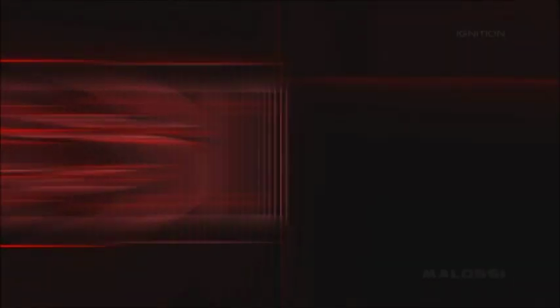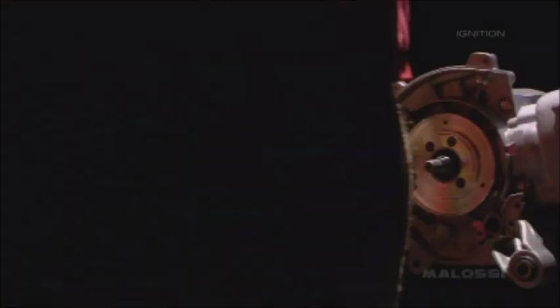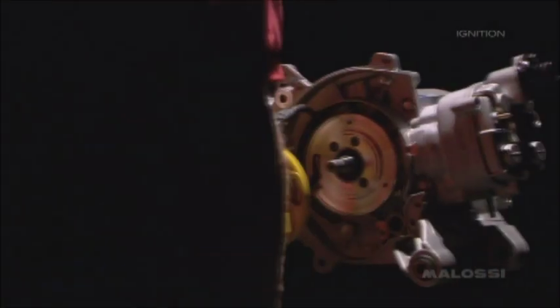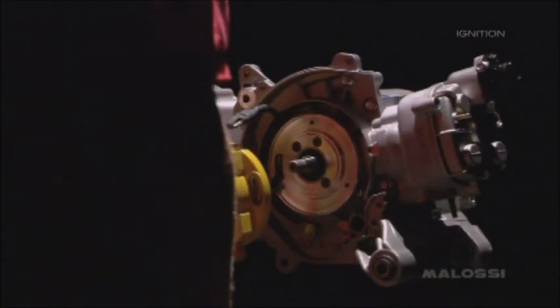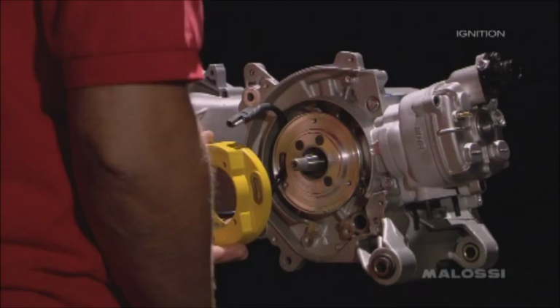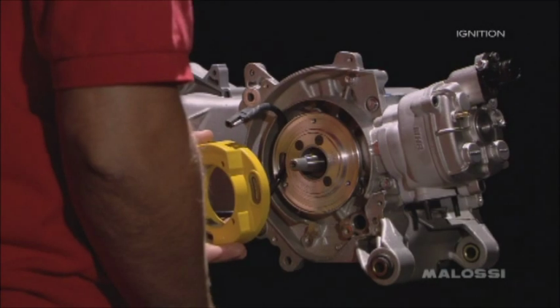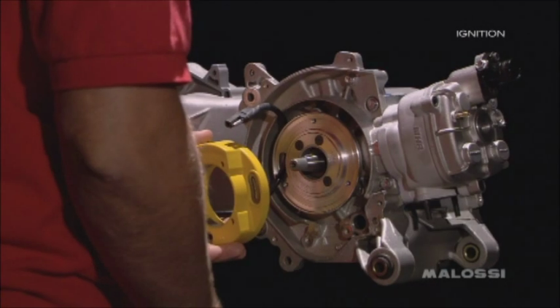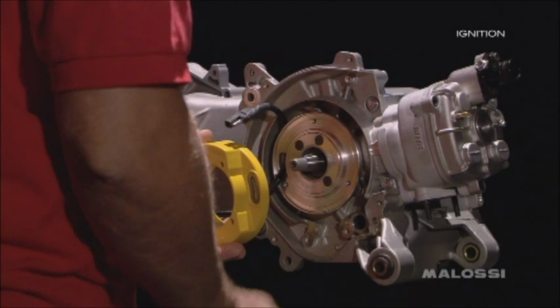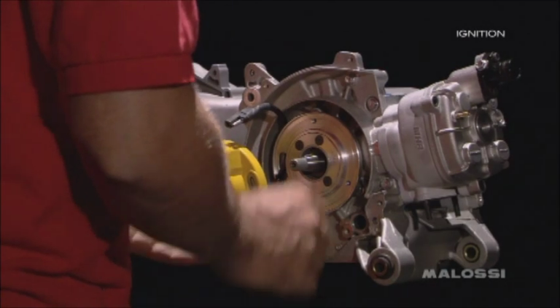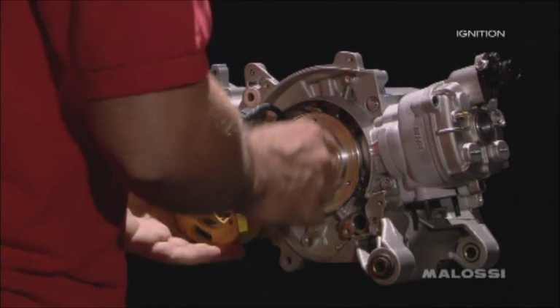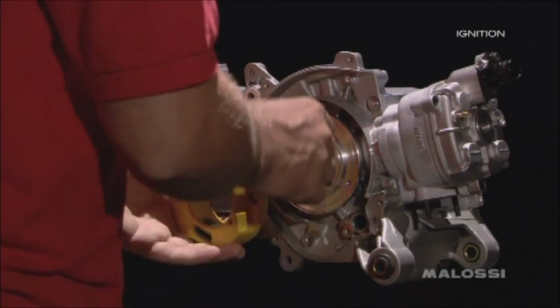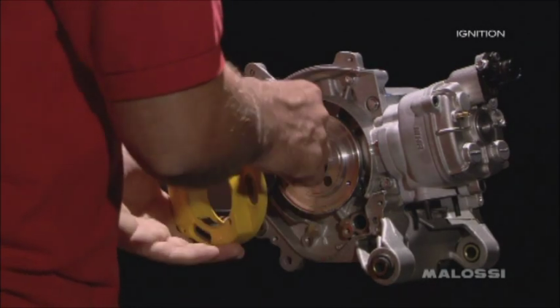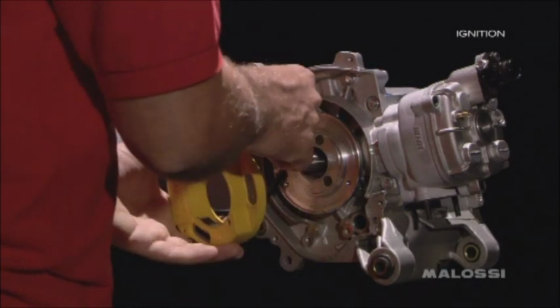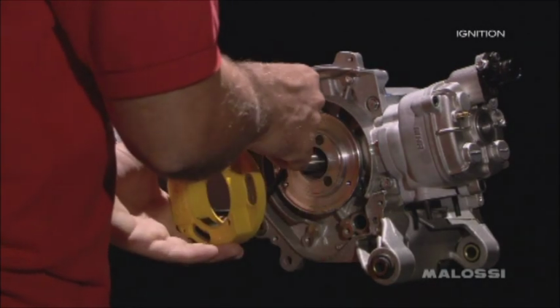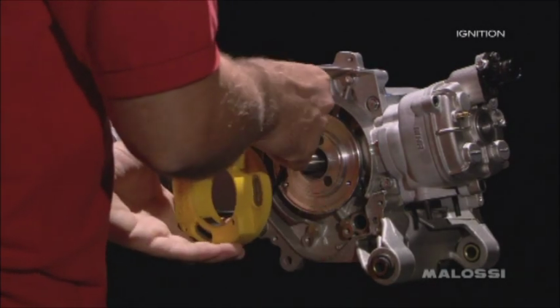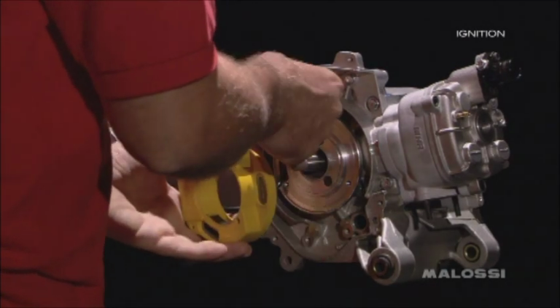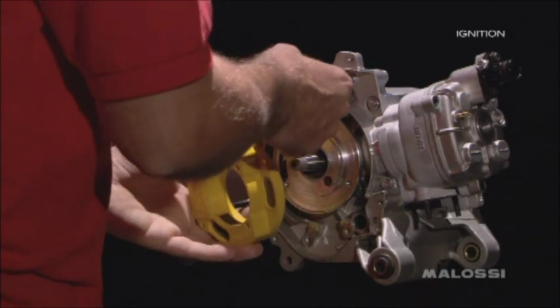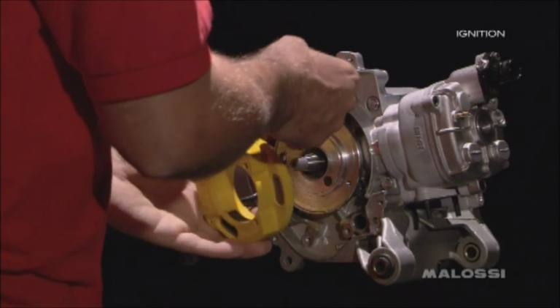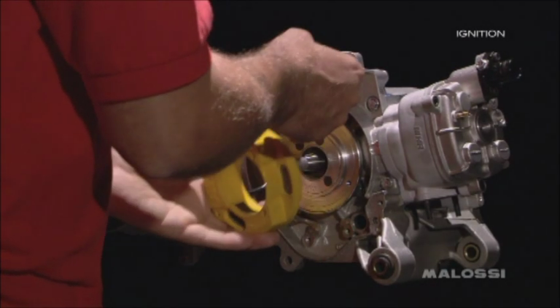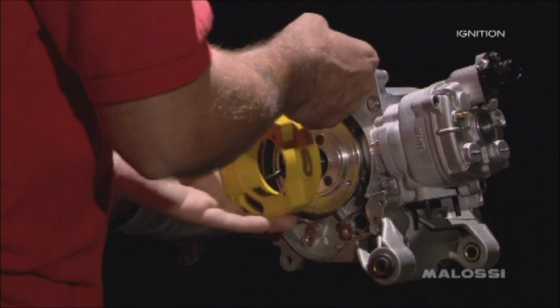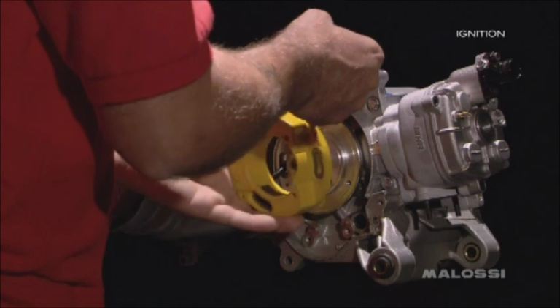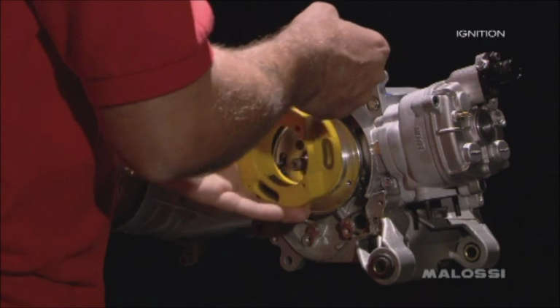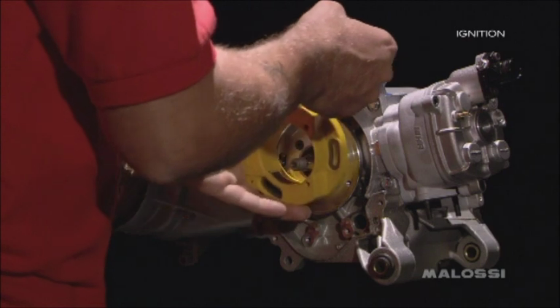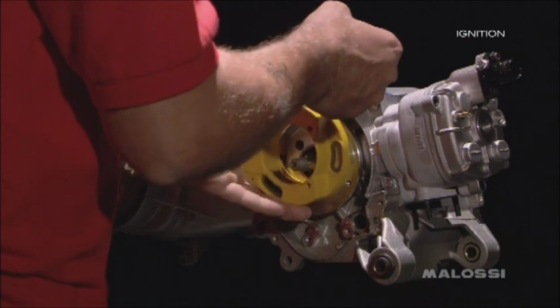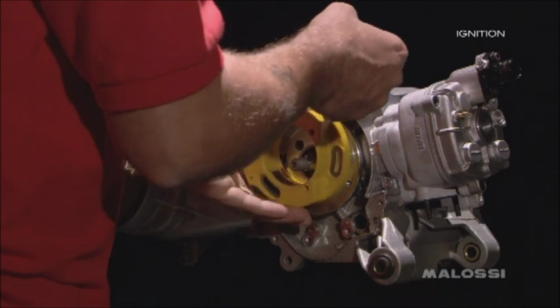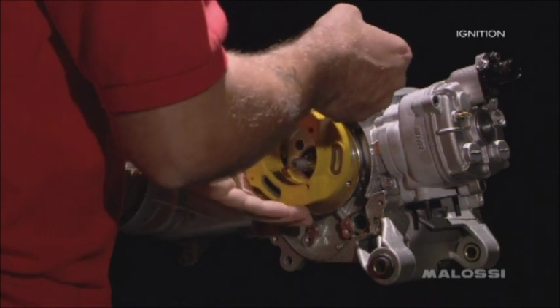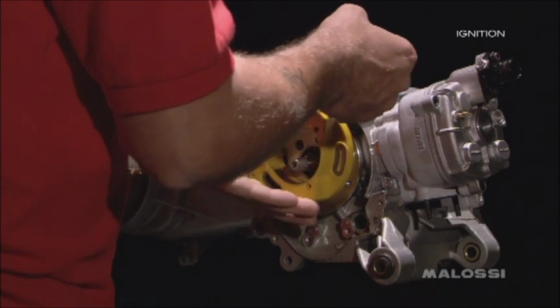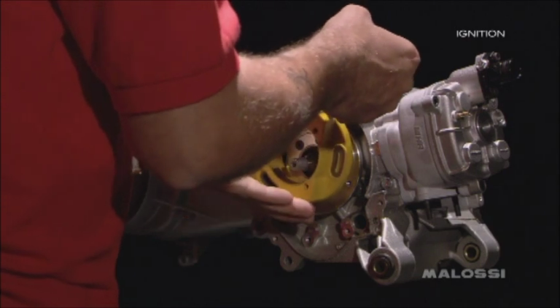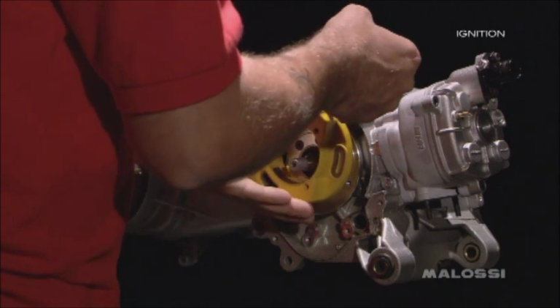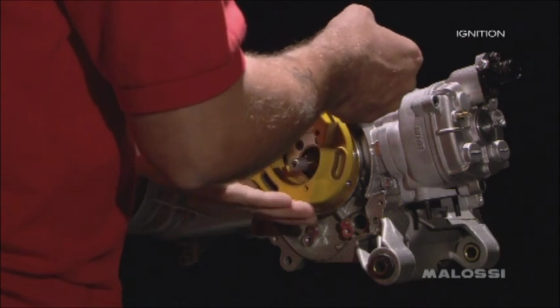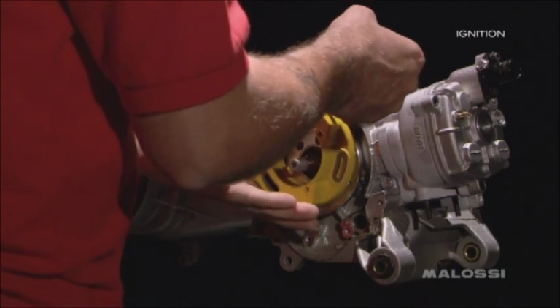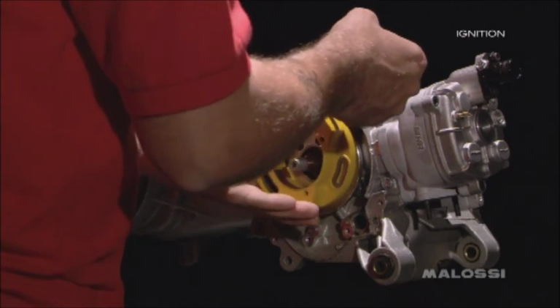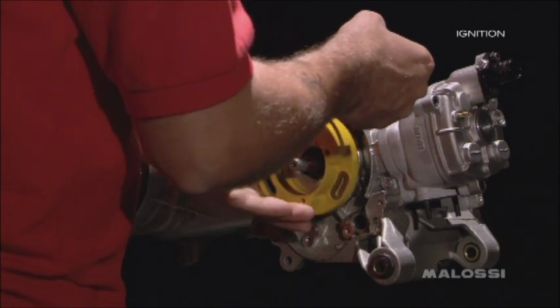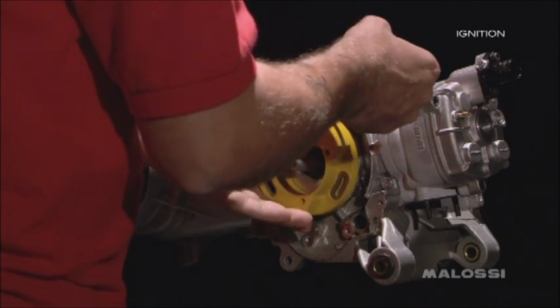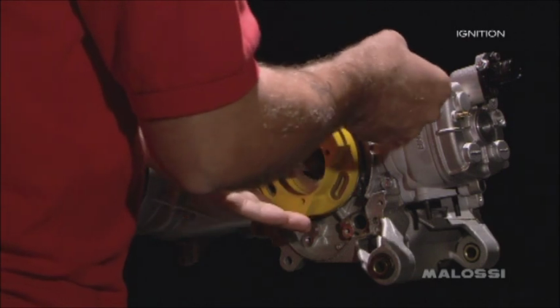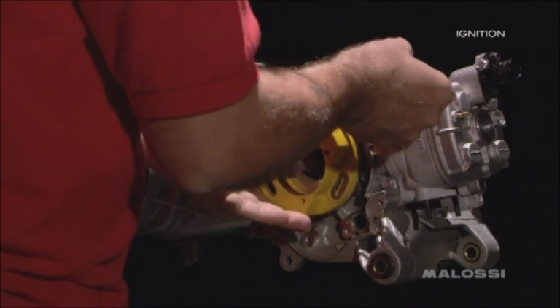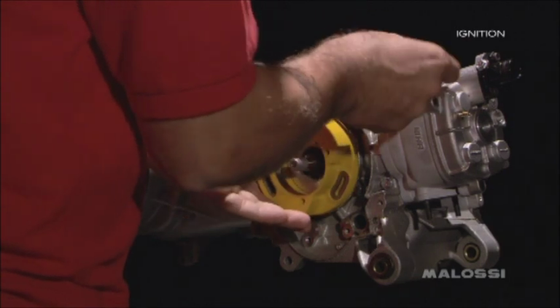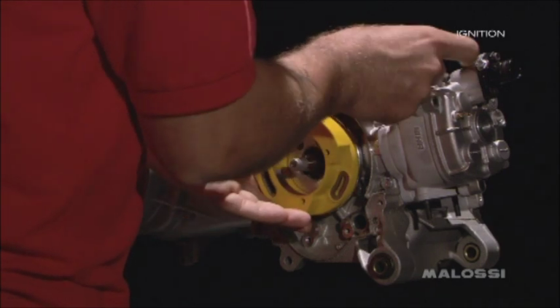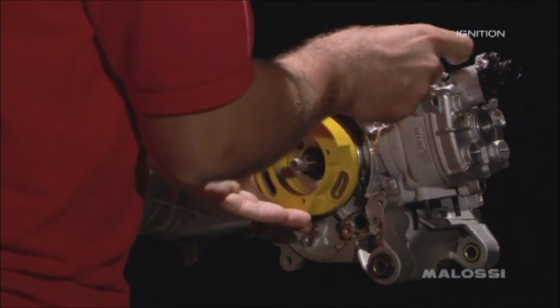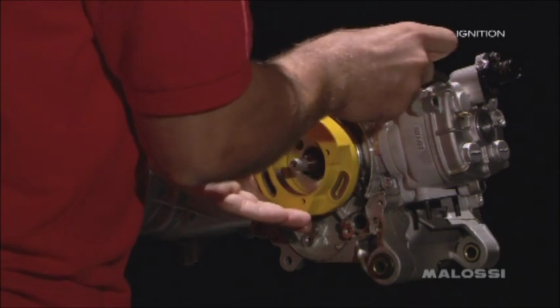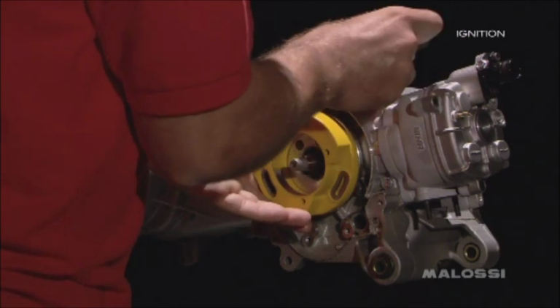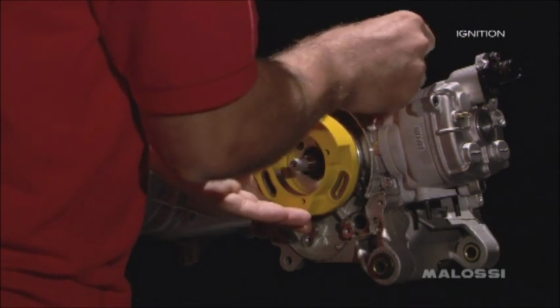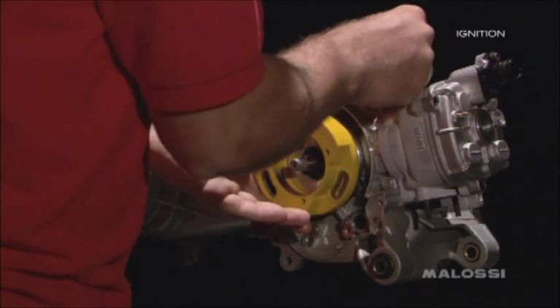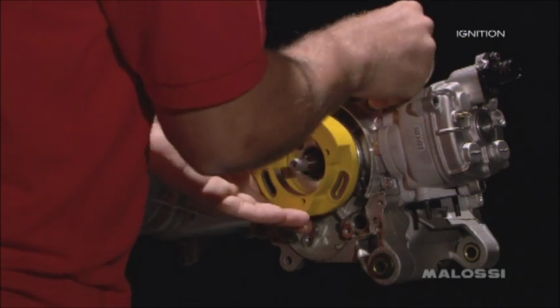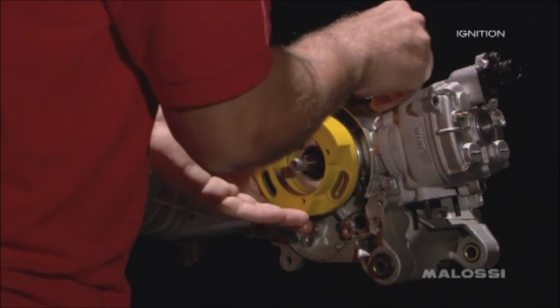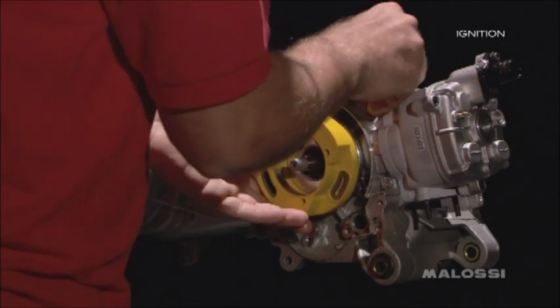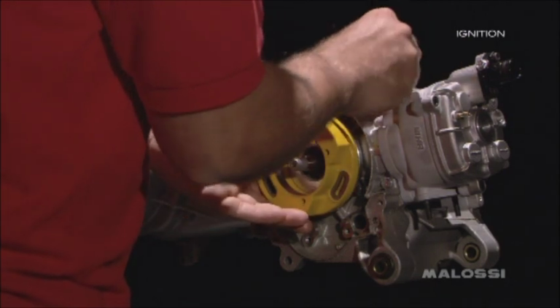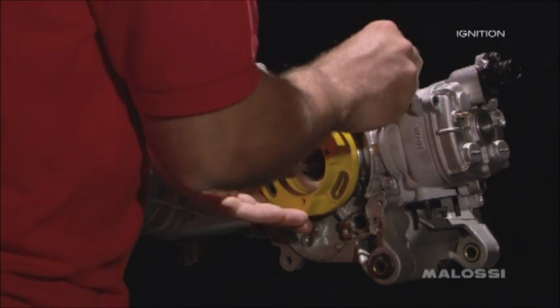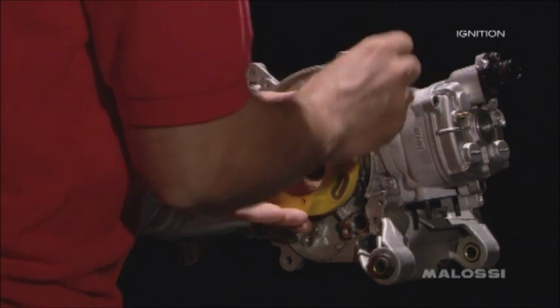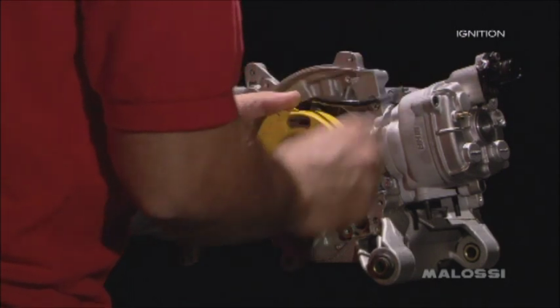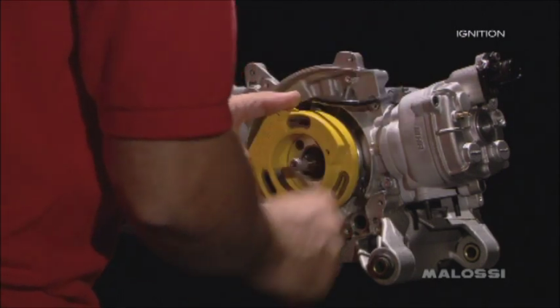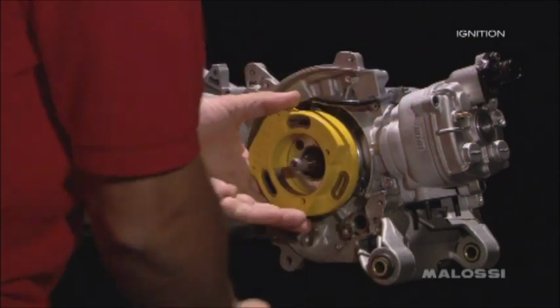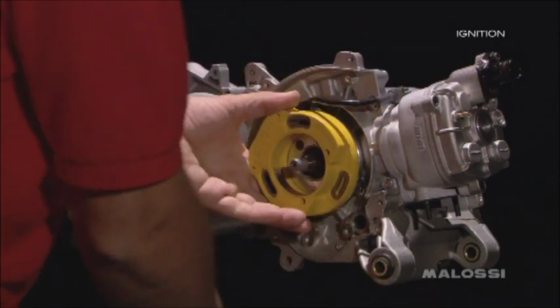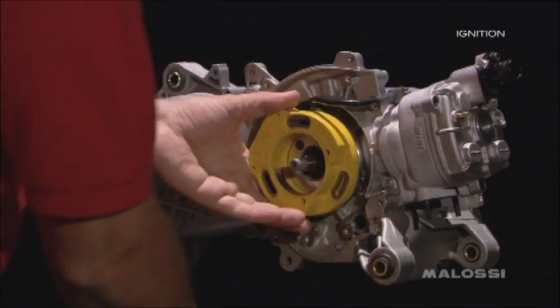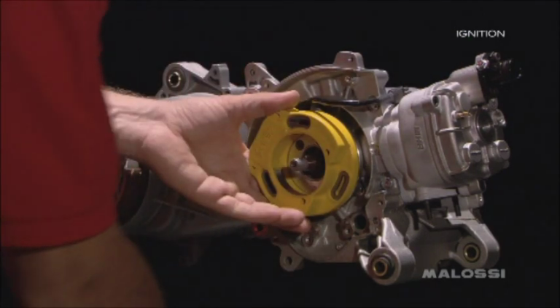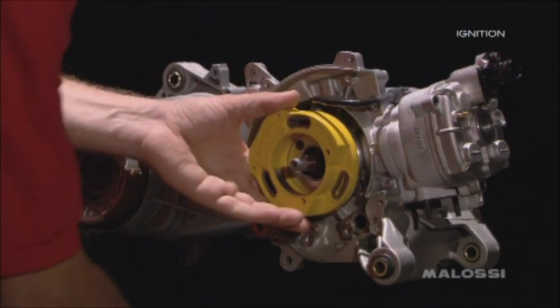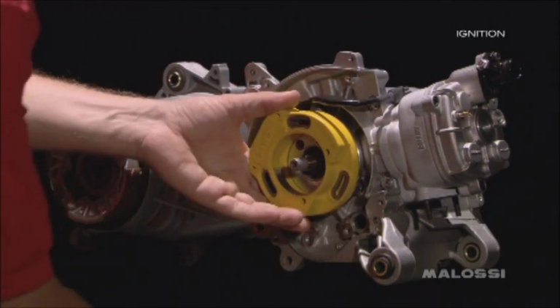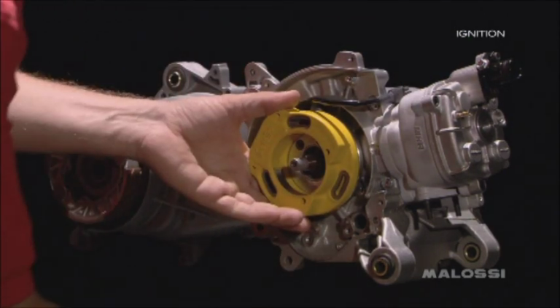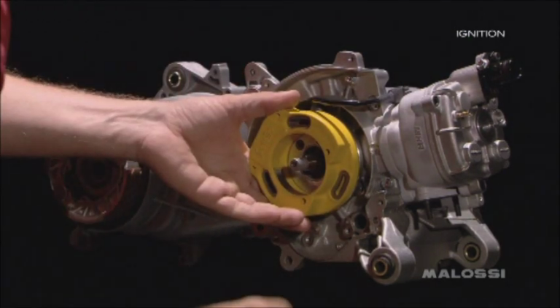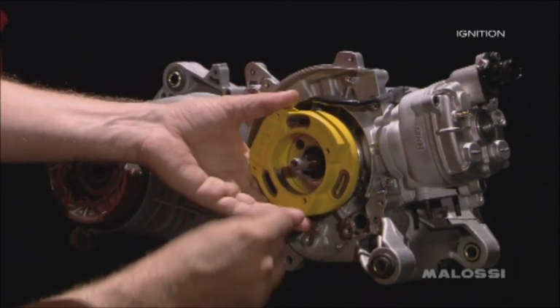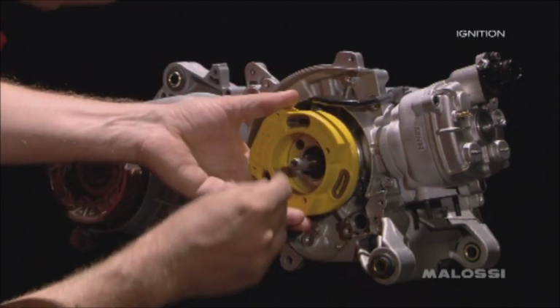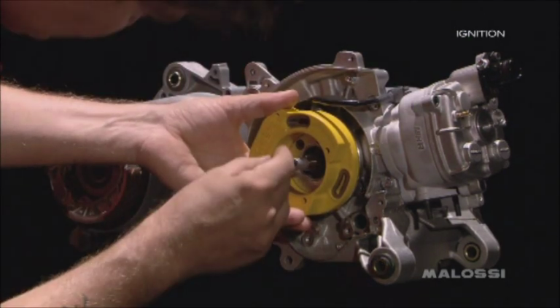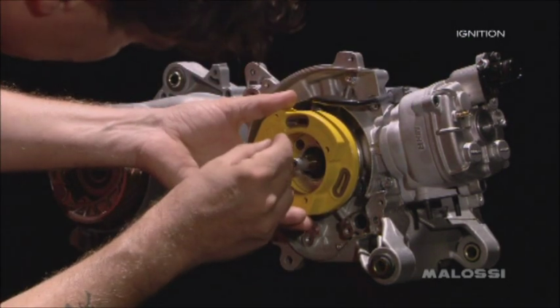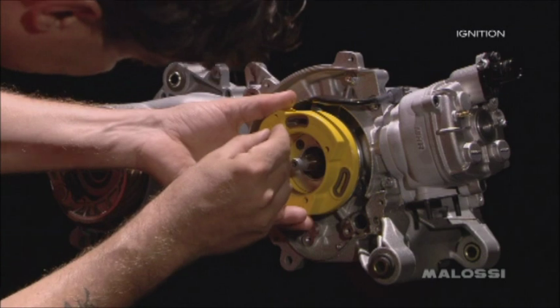Take the starter and pass the tension wiring cable inside the specific slot, and position the starter in its opposite place, that is on the flange.